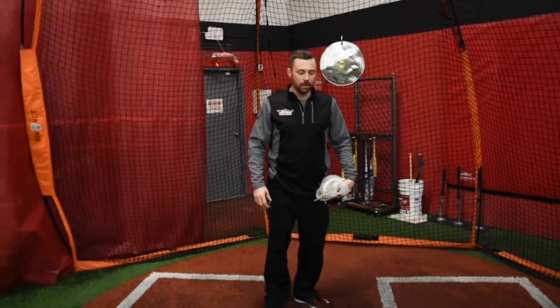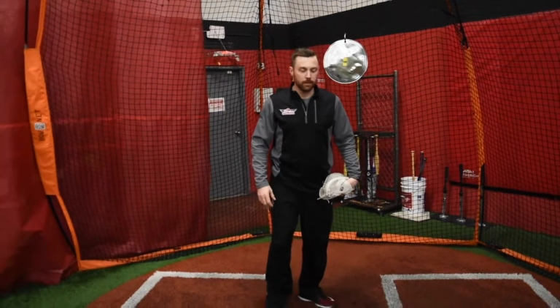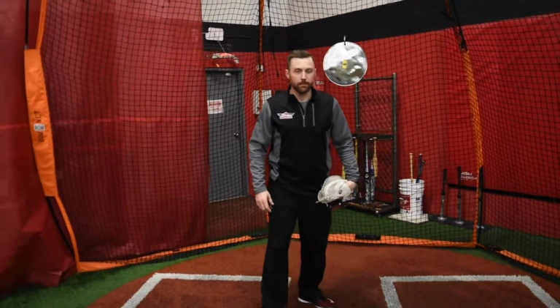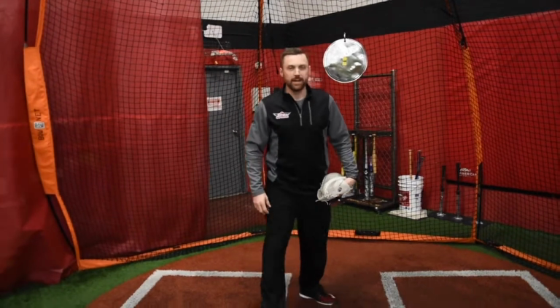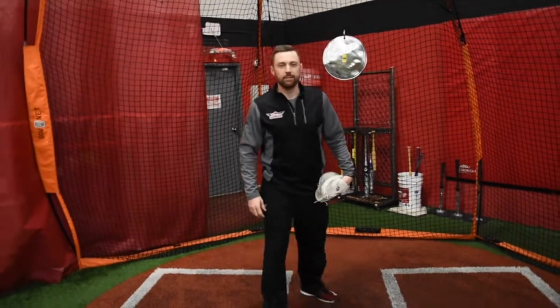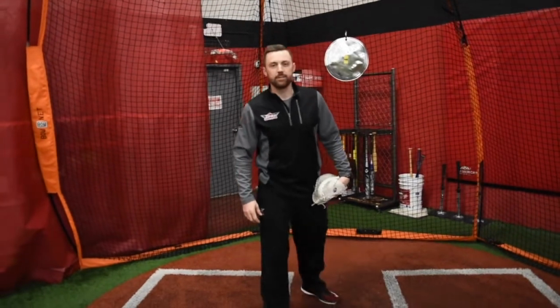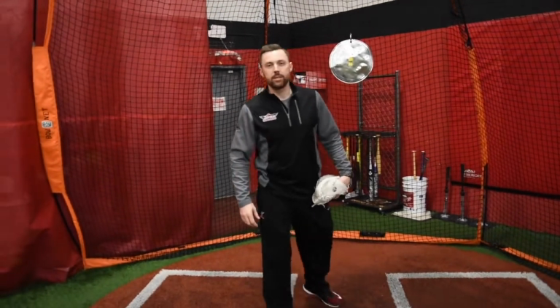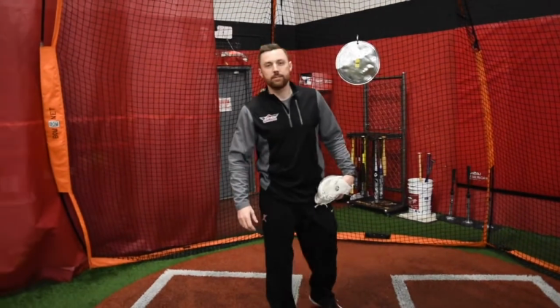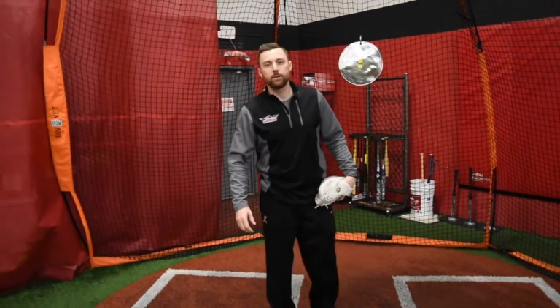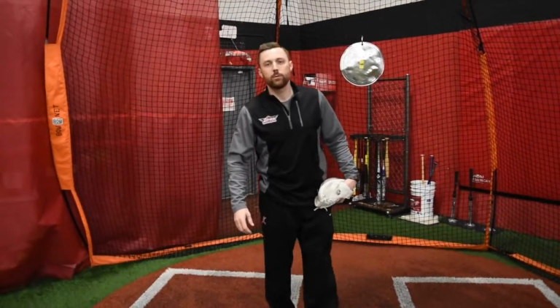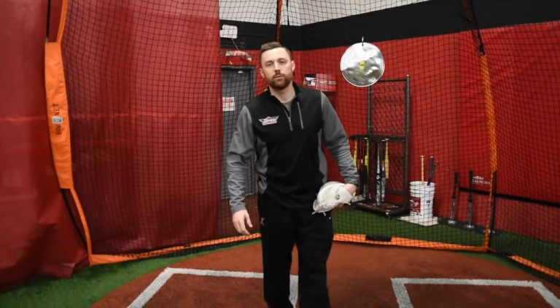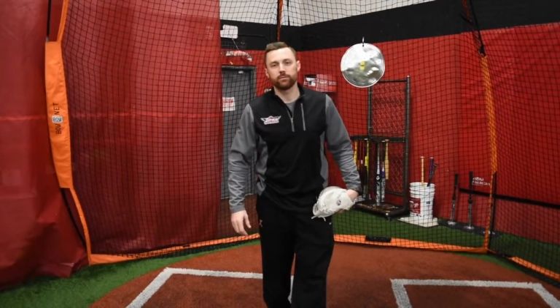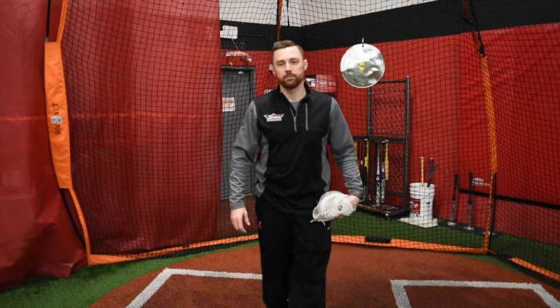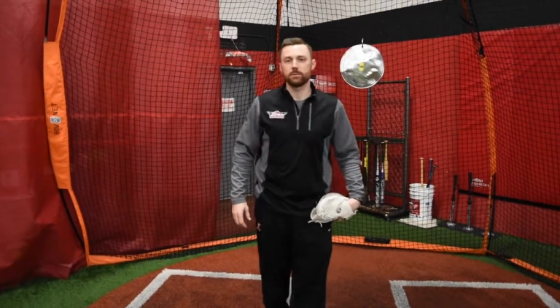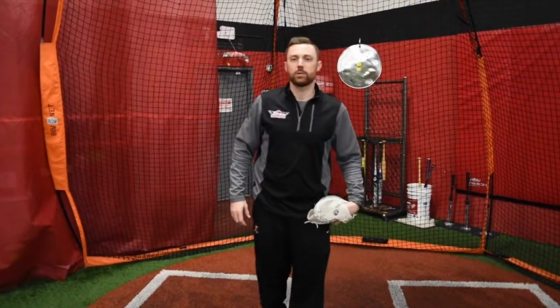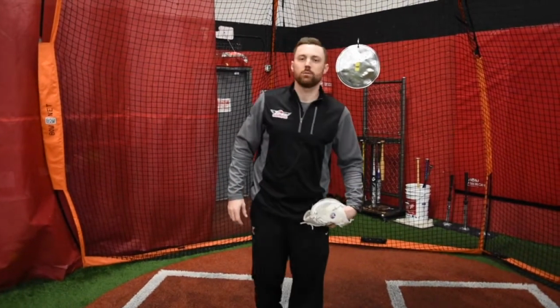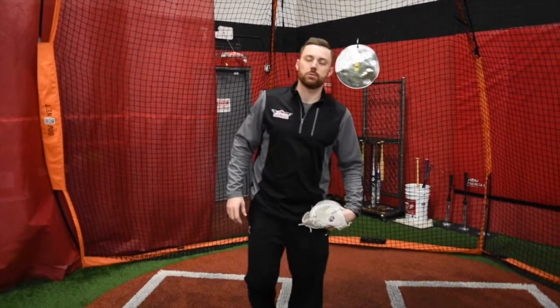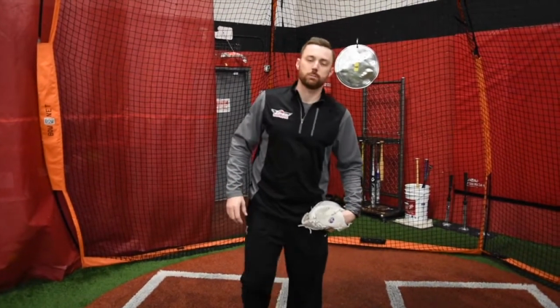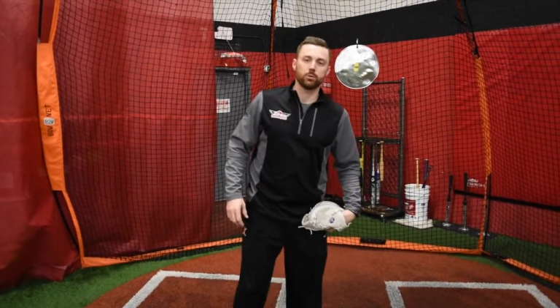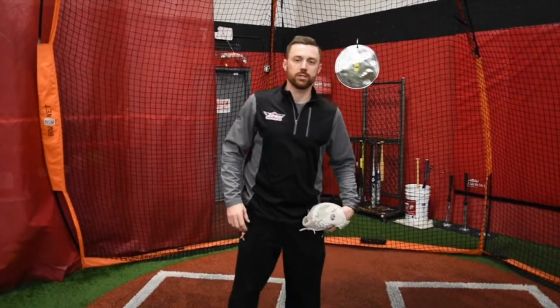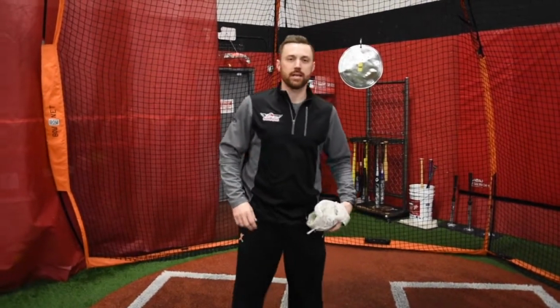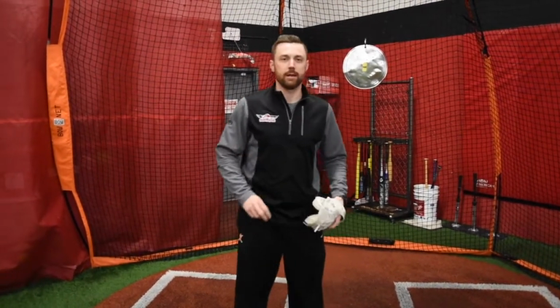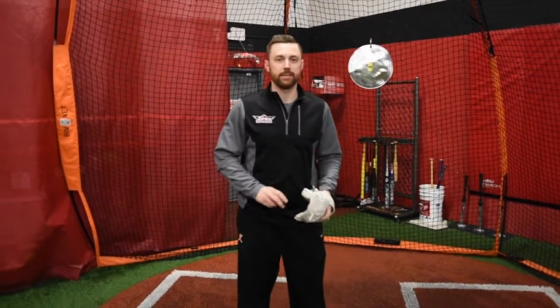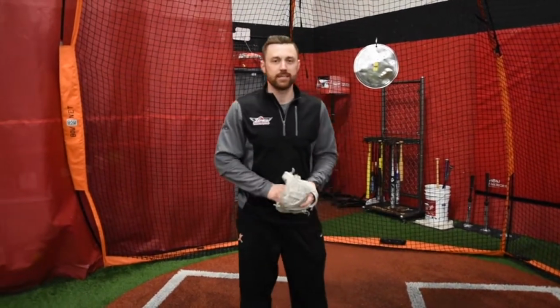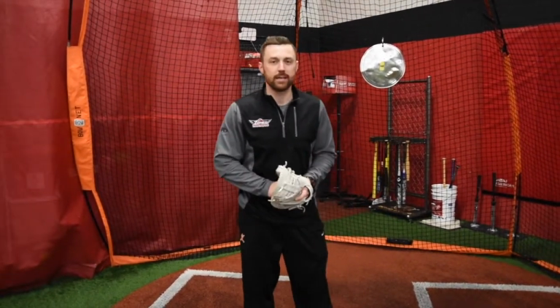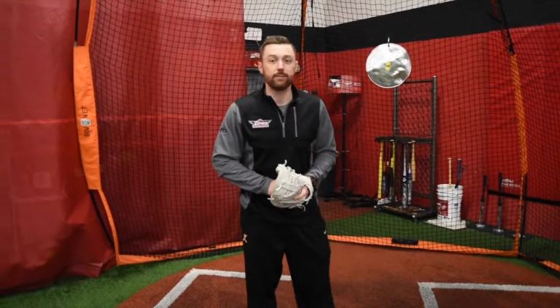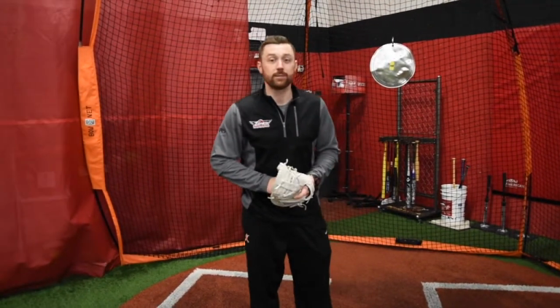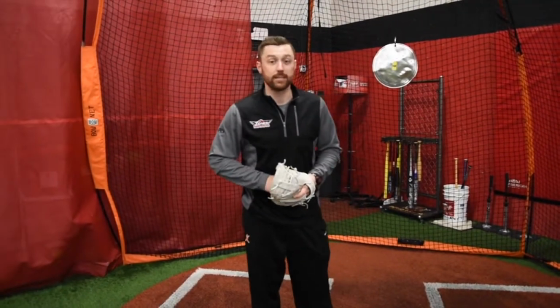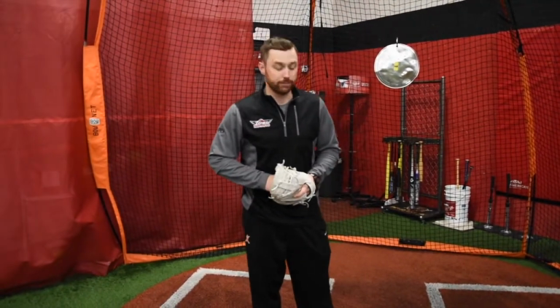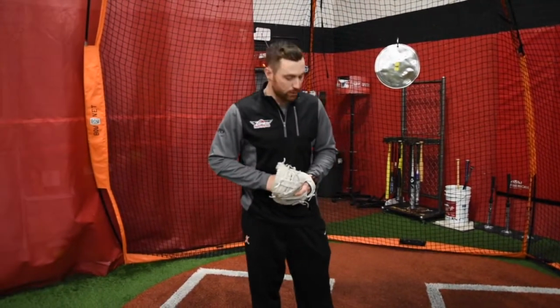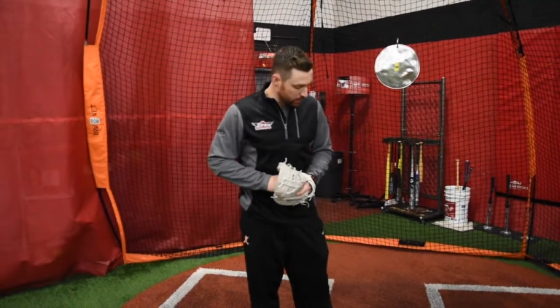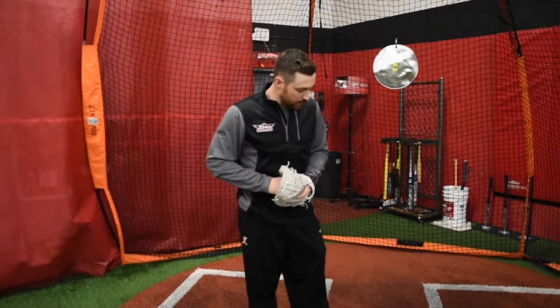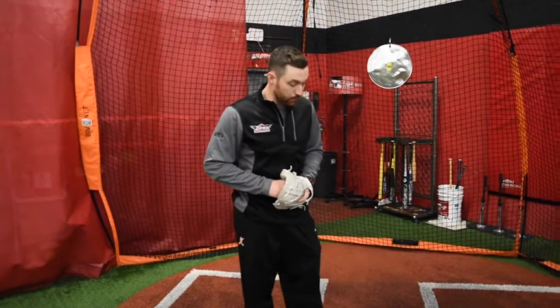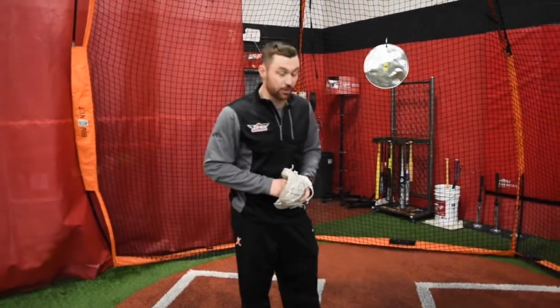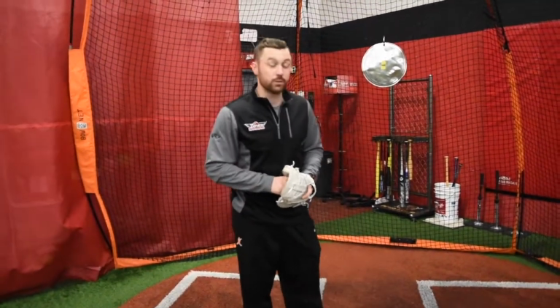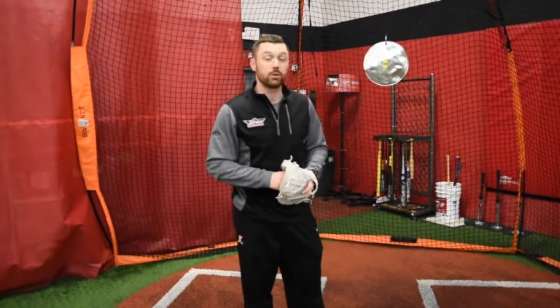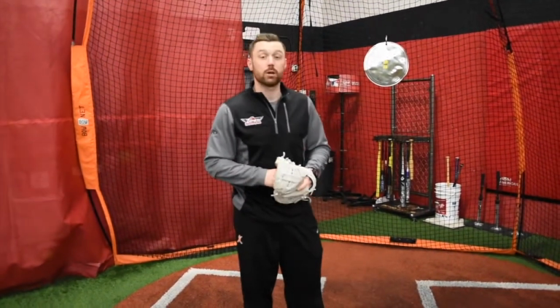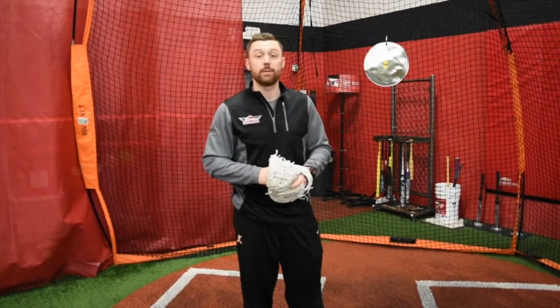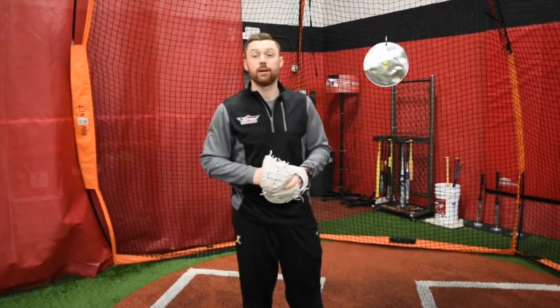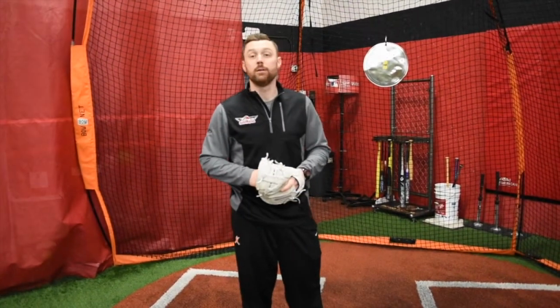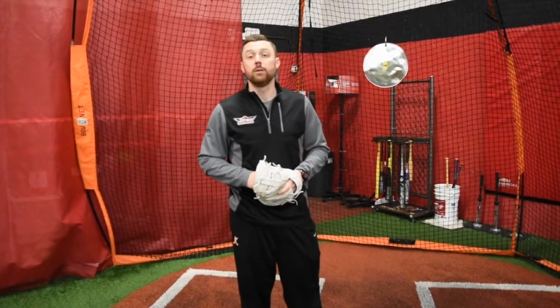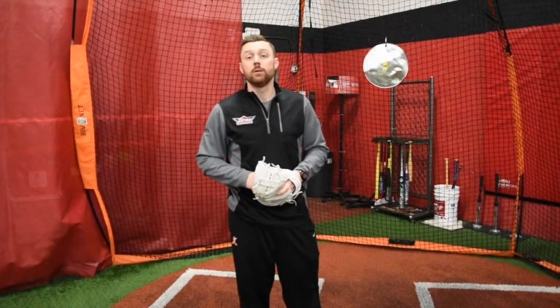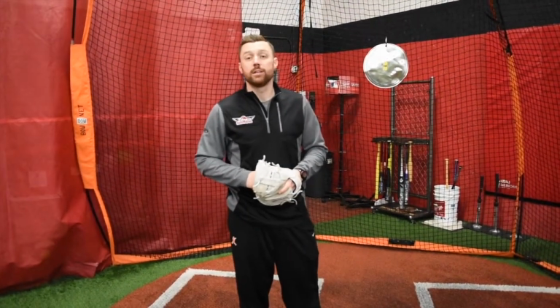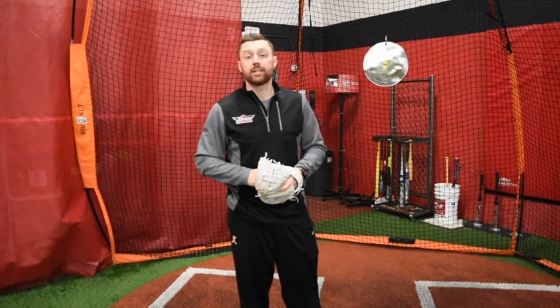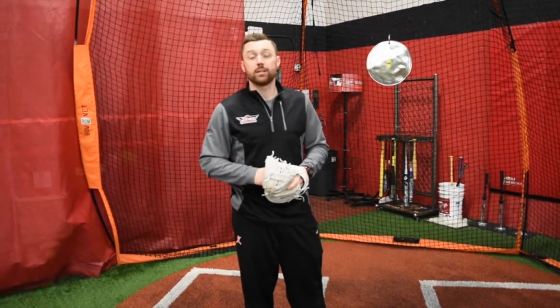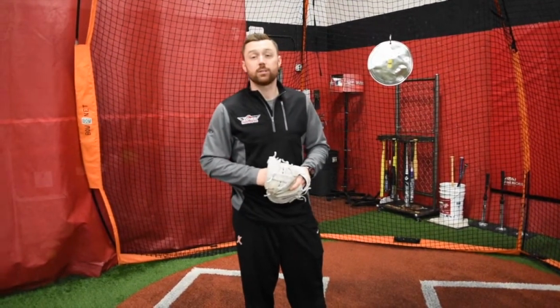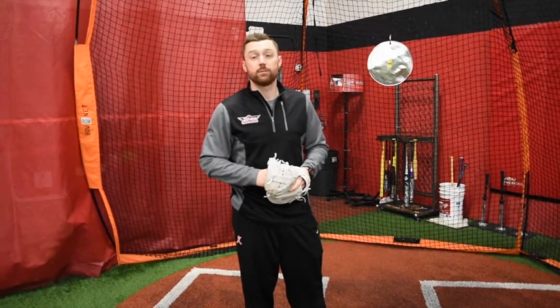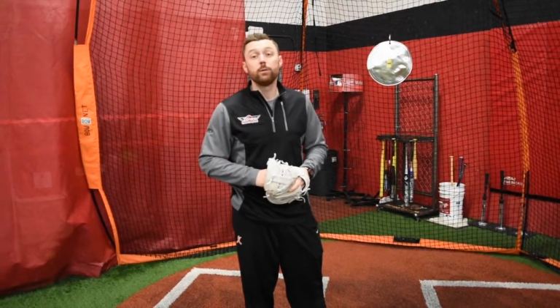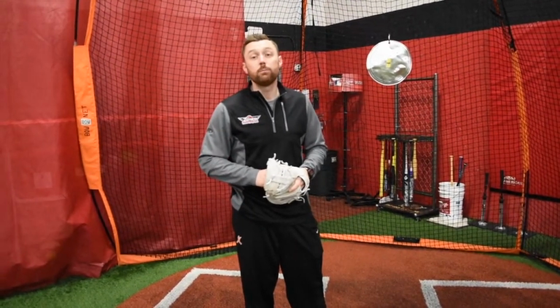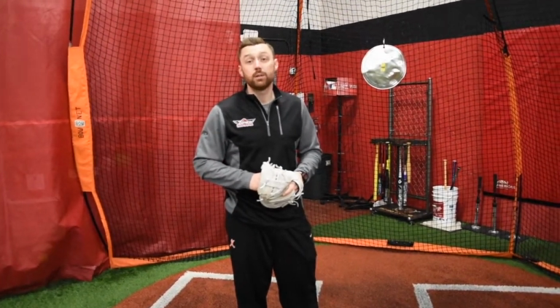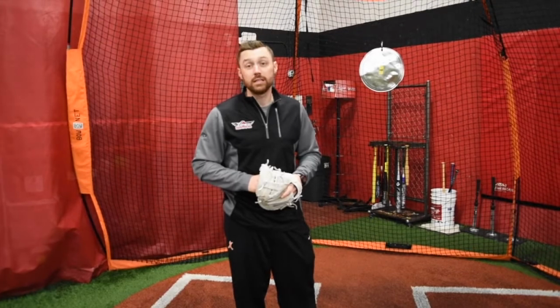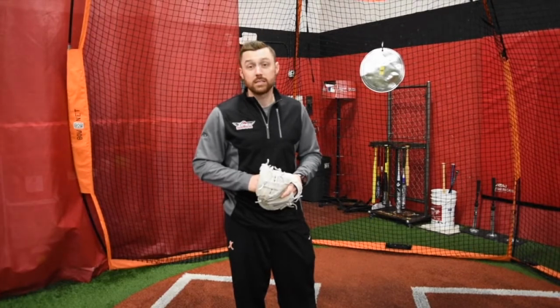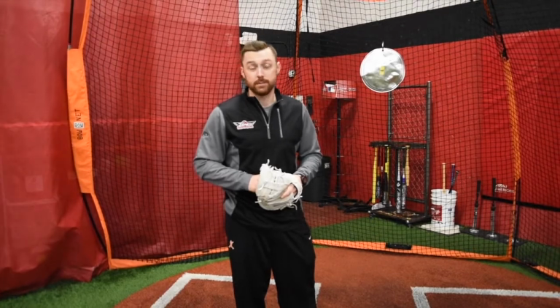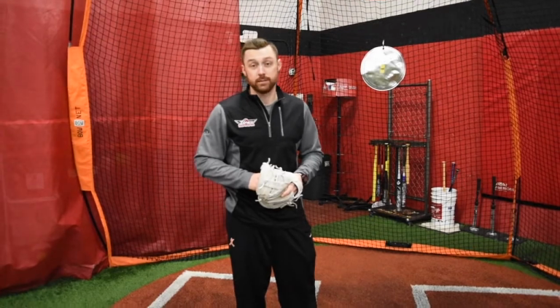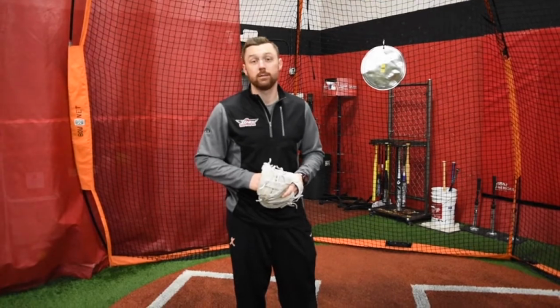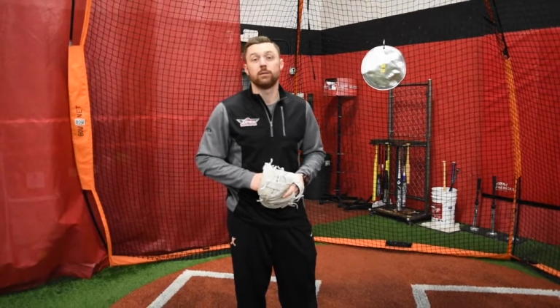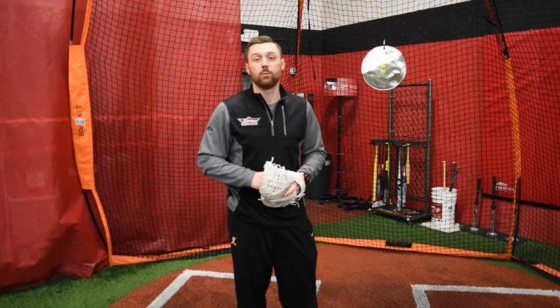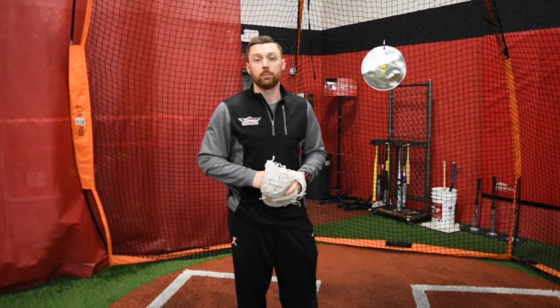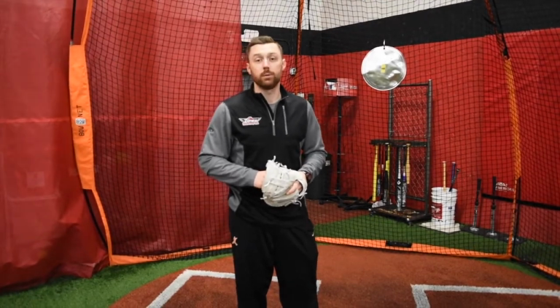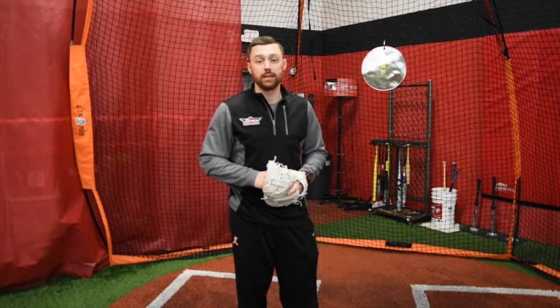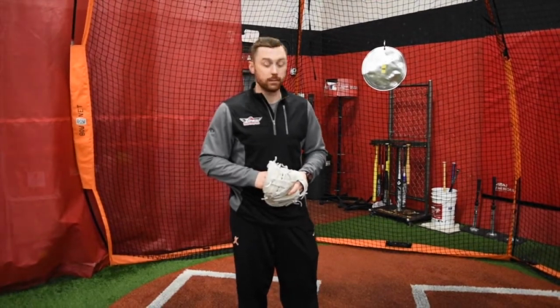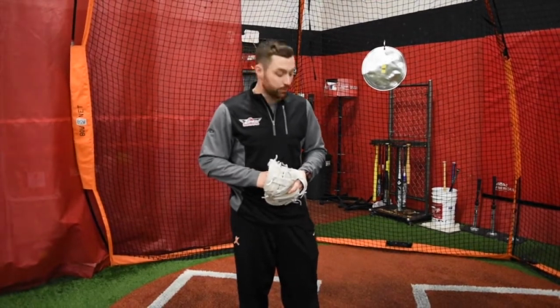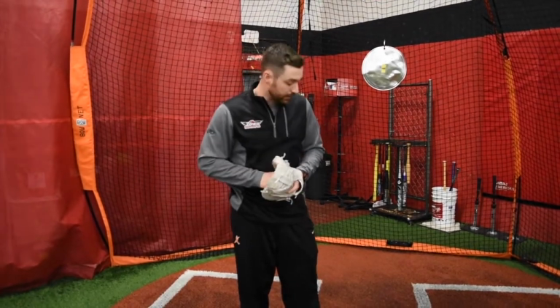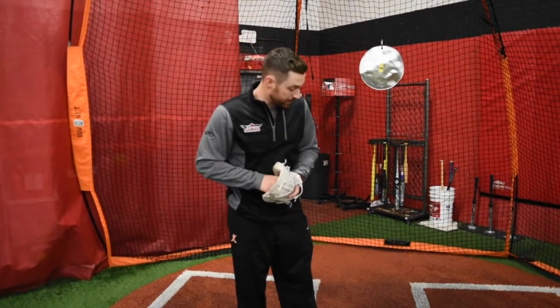My name is Jamie Quinn from Zone Sports Academy. Today for Tip Tuesday we're going to talk about the catcher foot placement for the play at the plate.